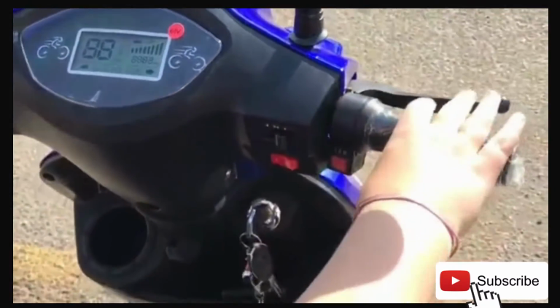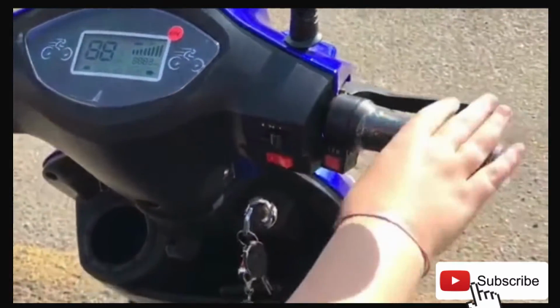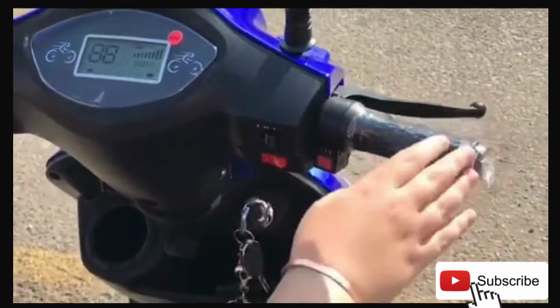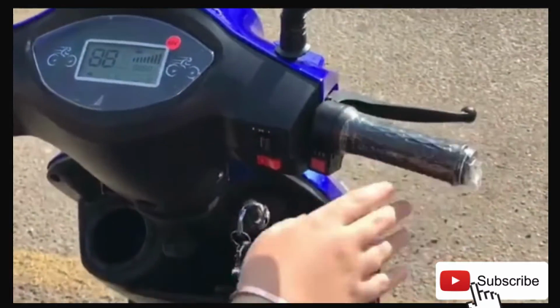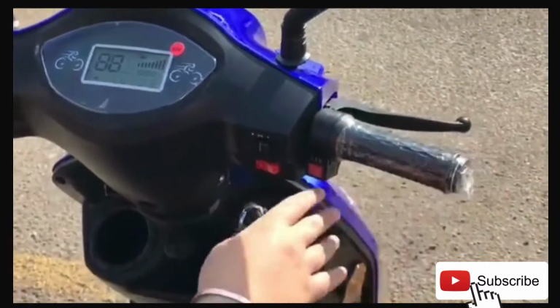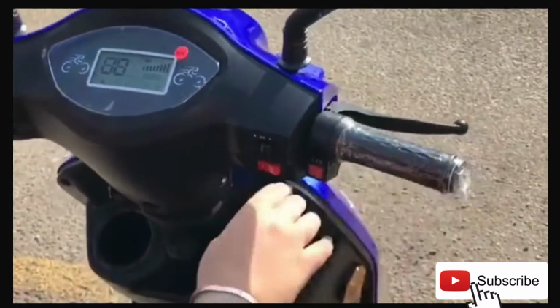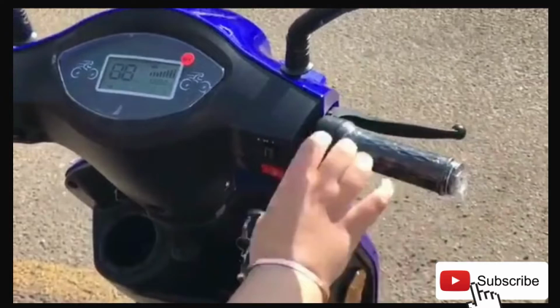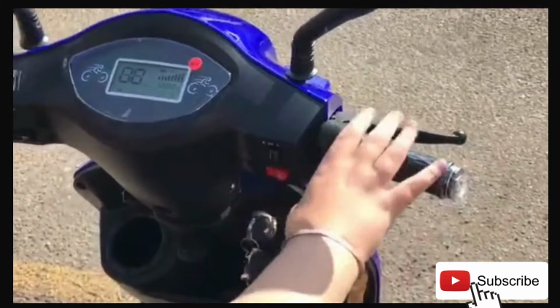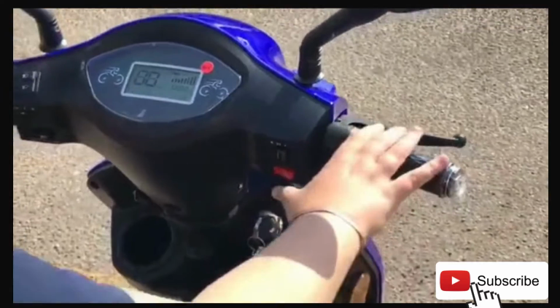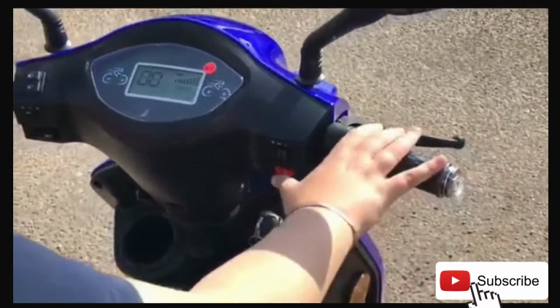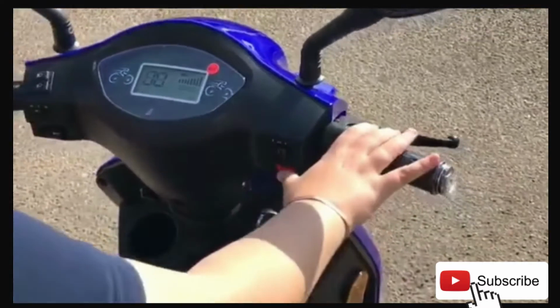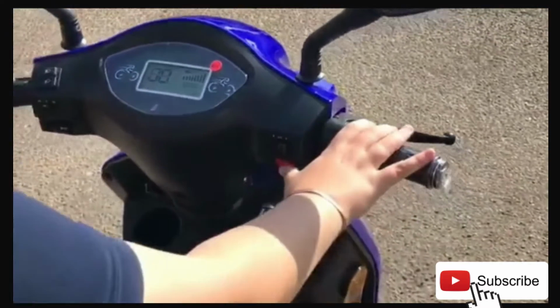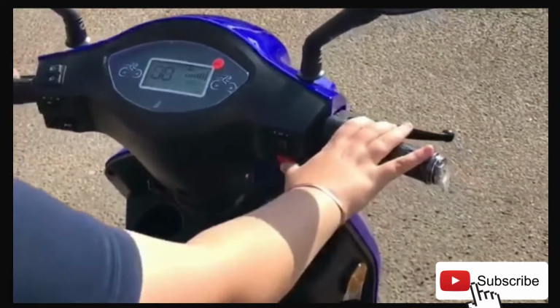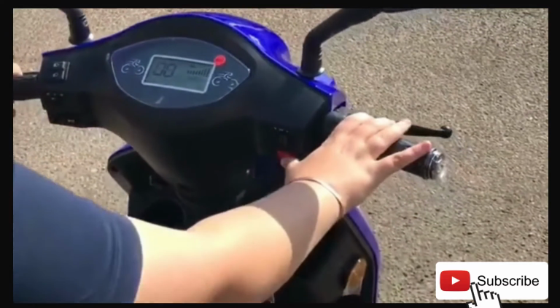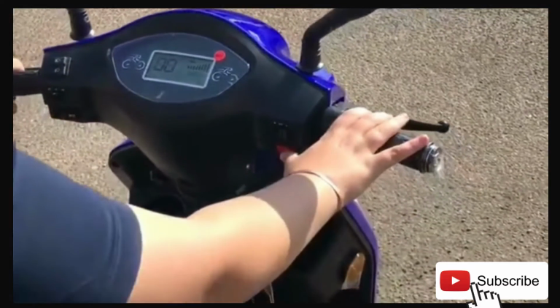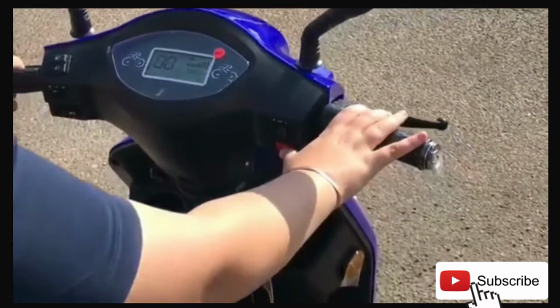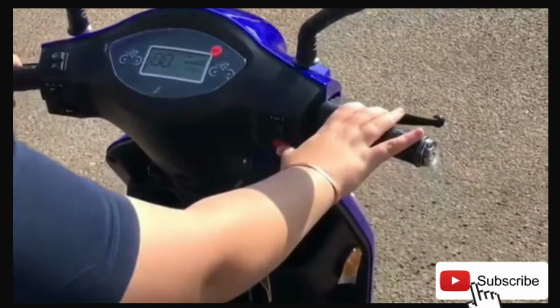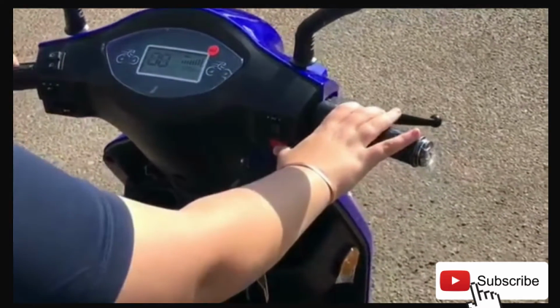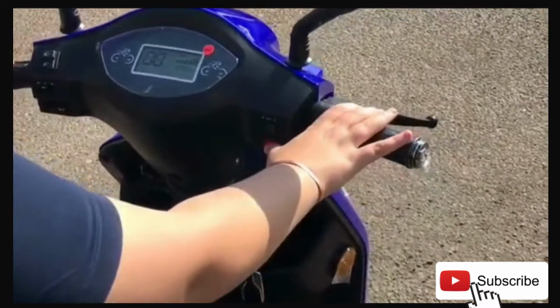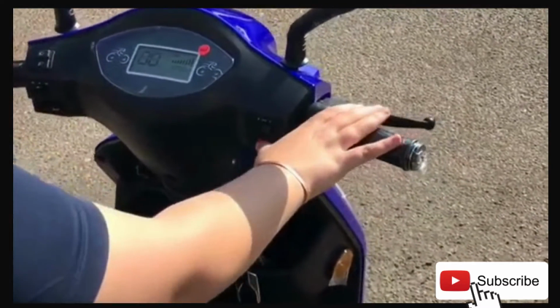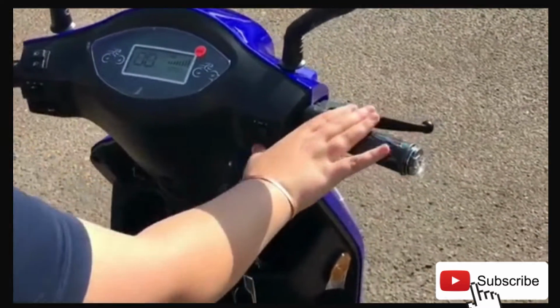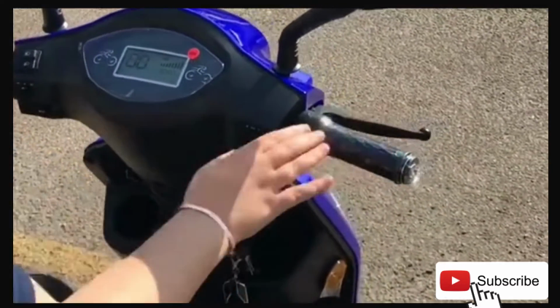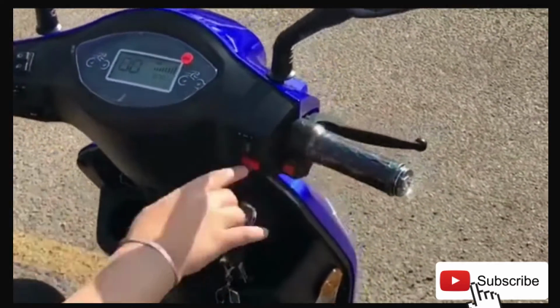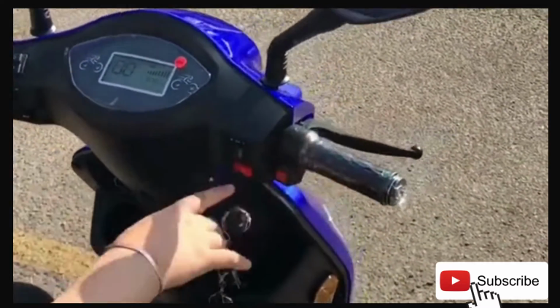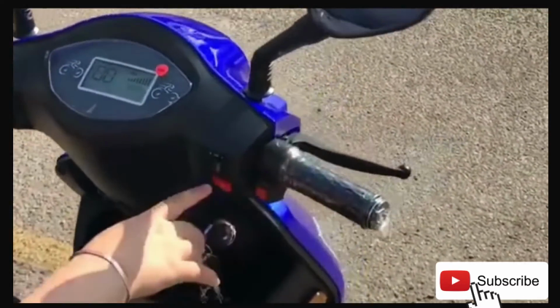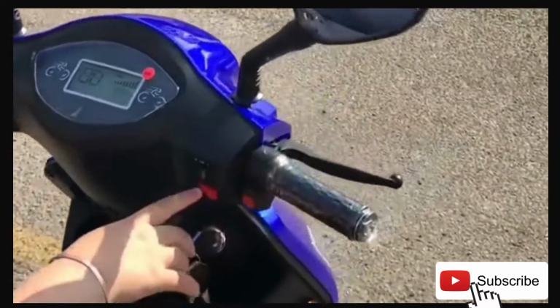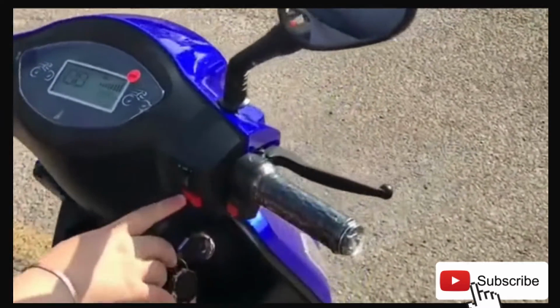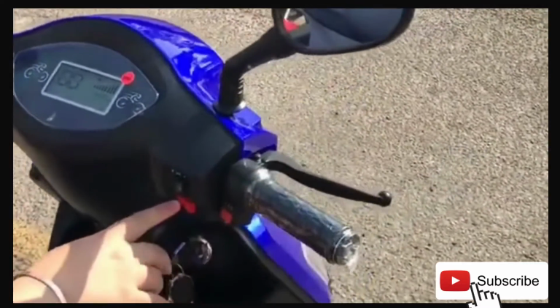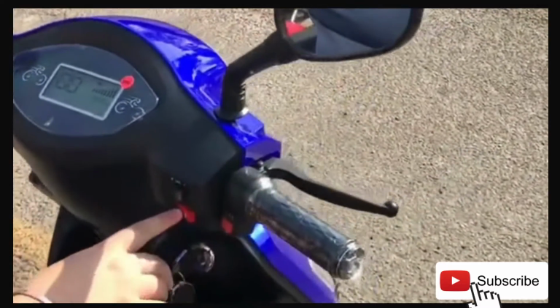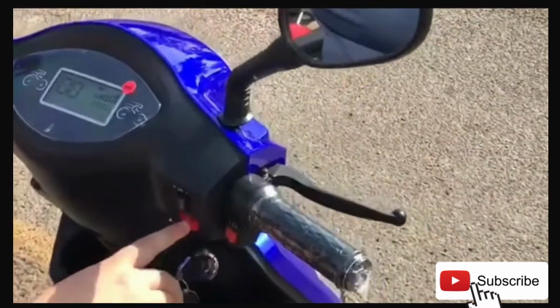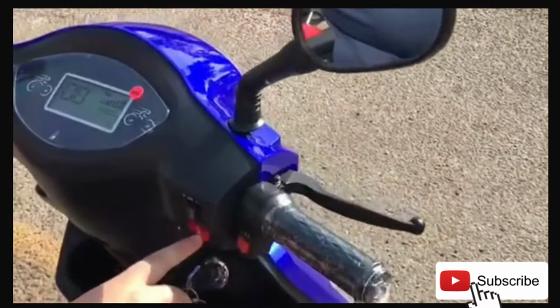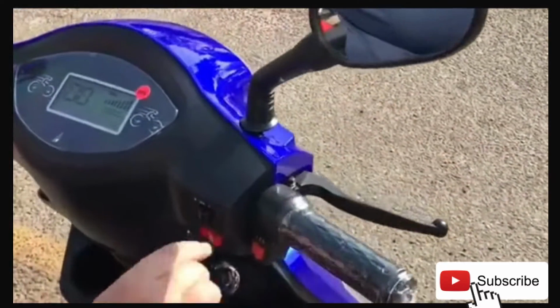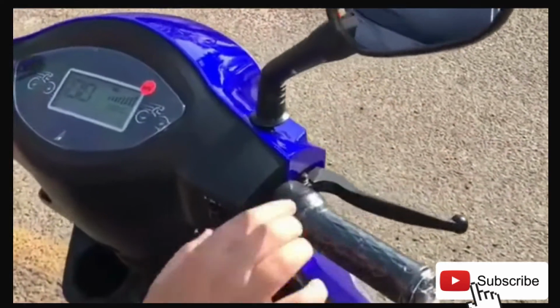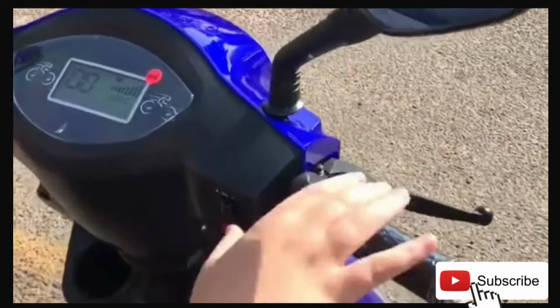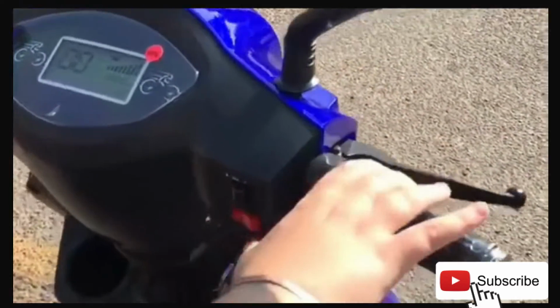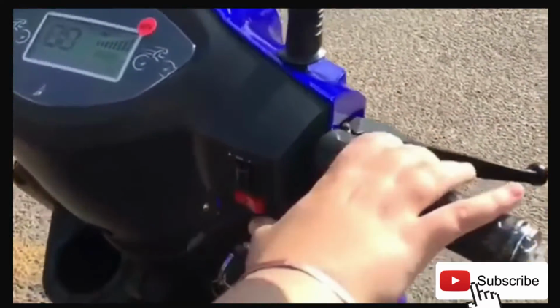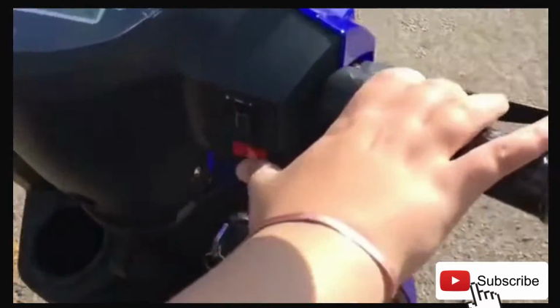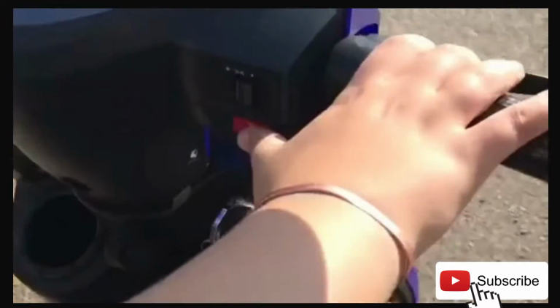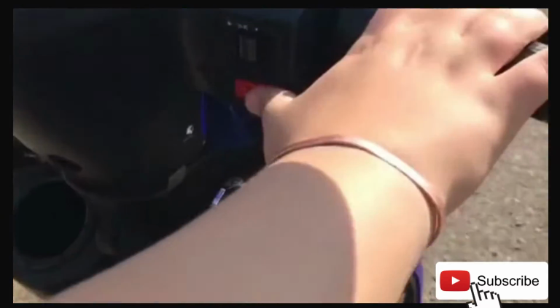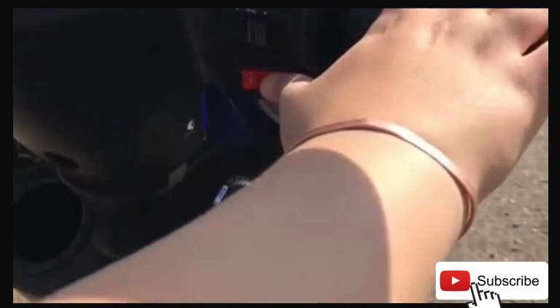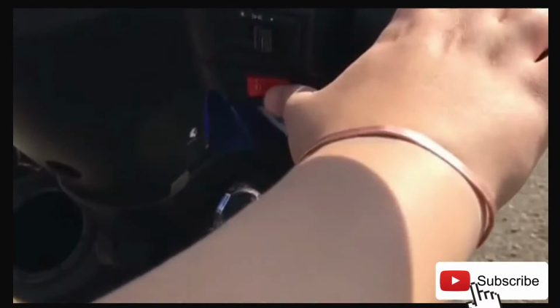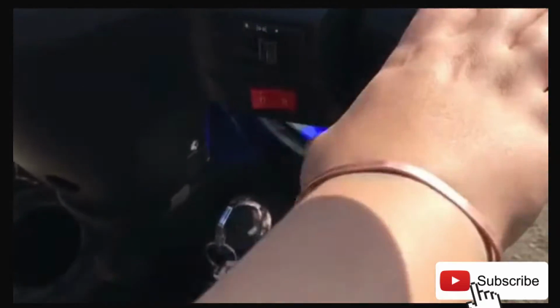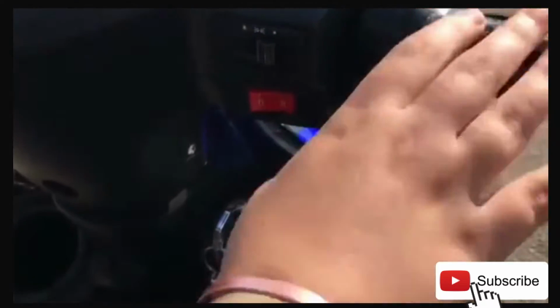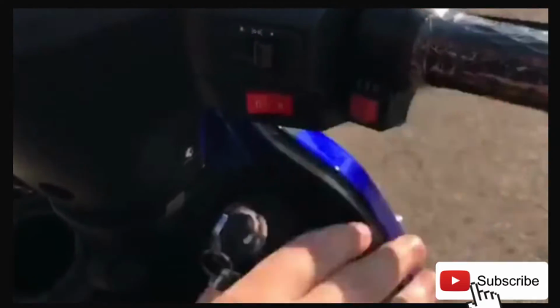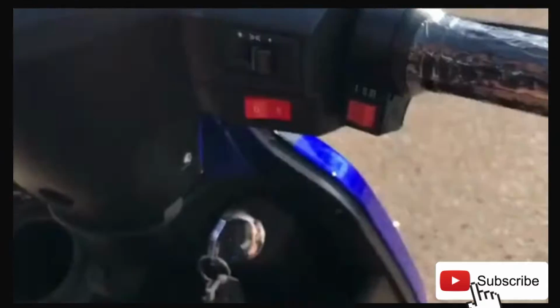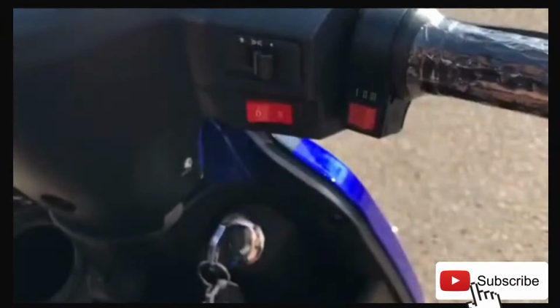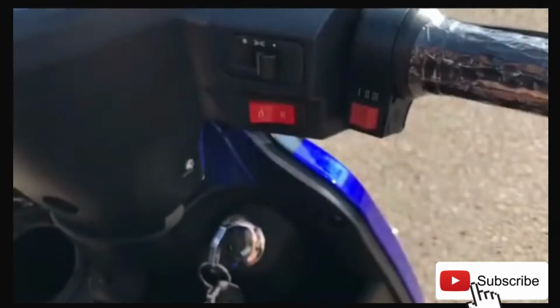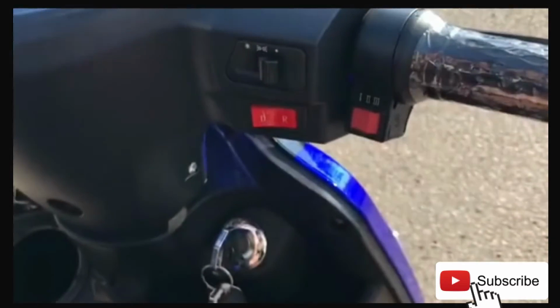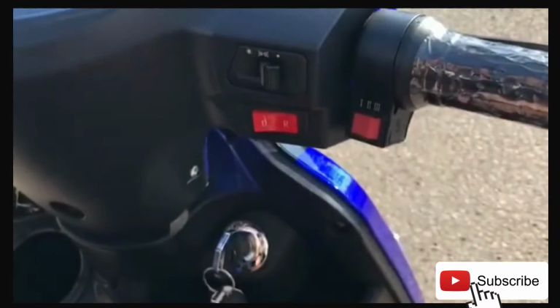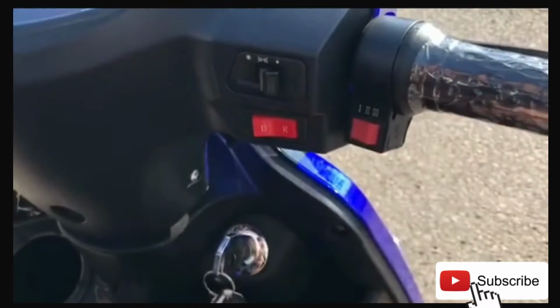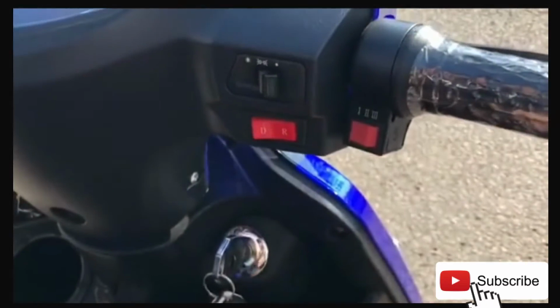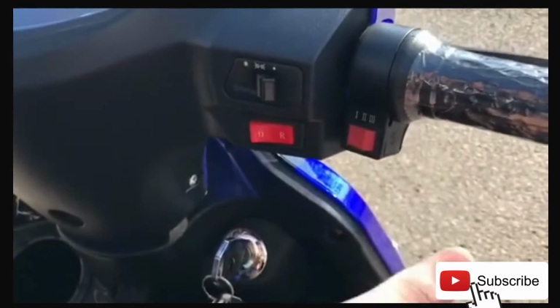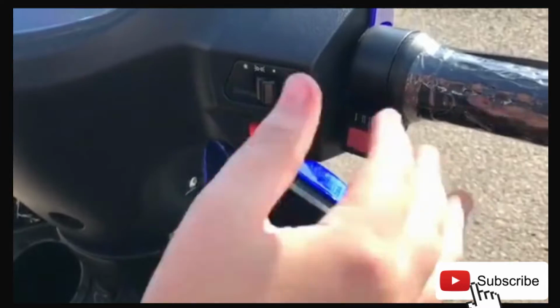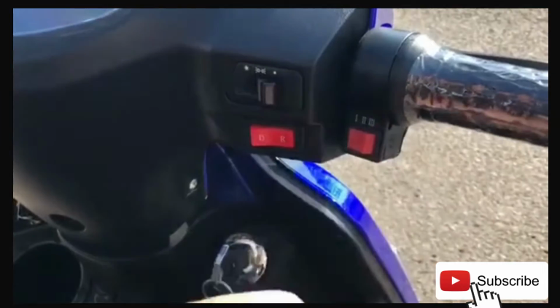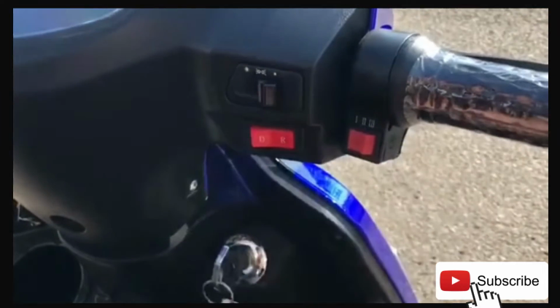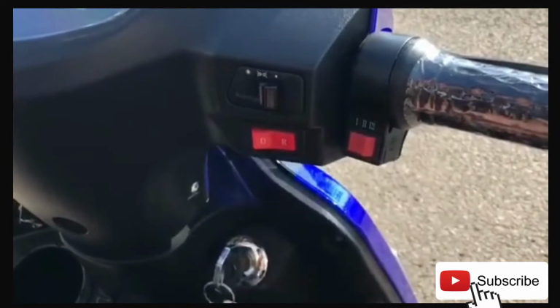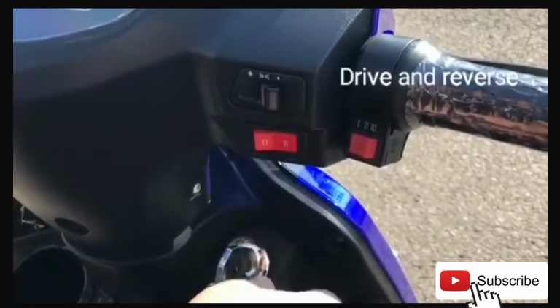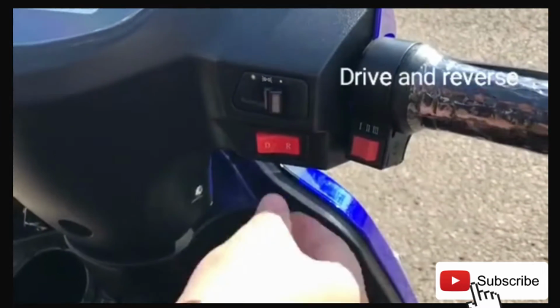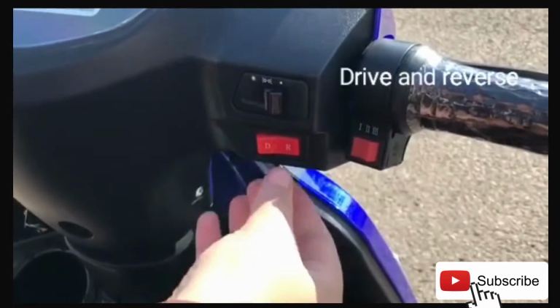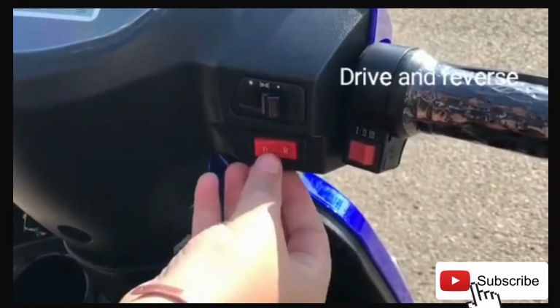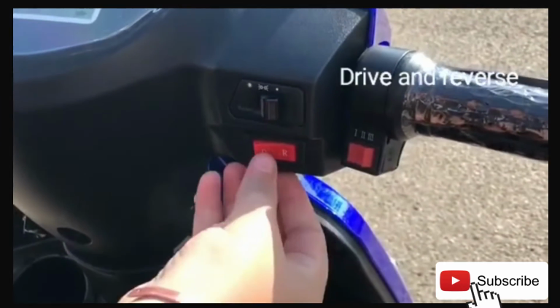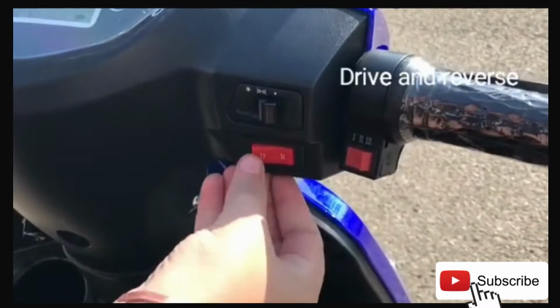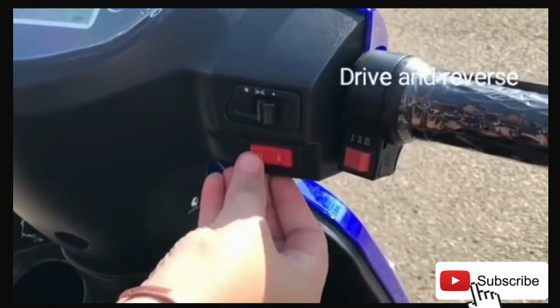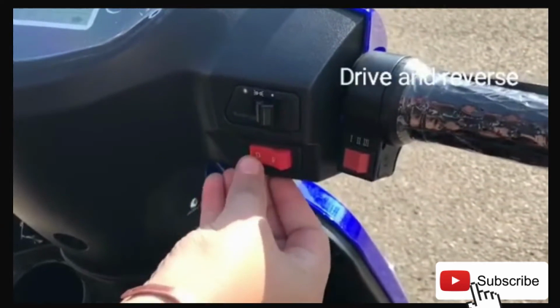This side is your drive and your reverse. So if you reverse, it makes a beeping sound.